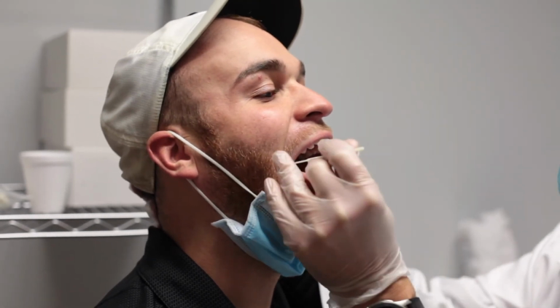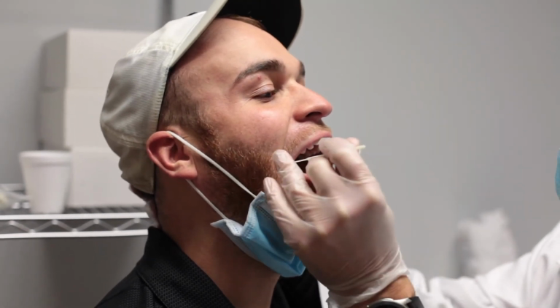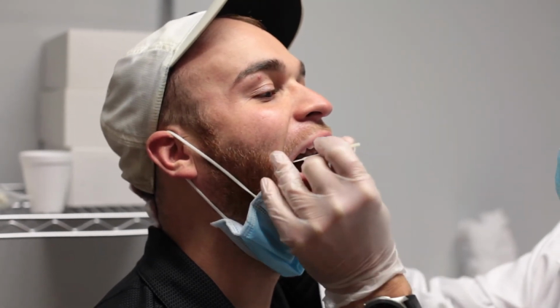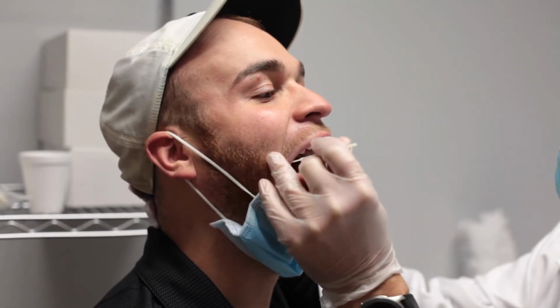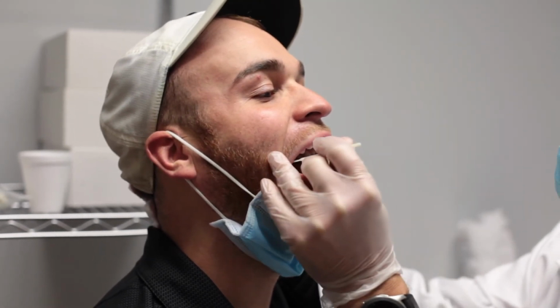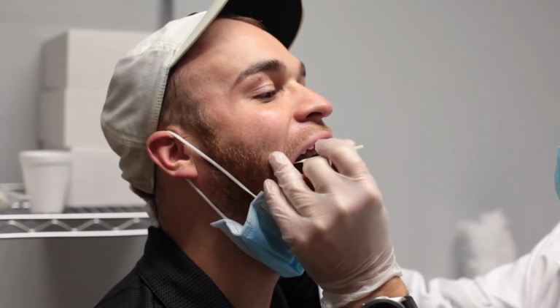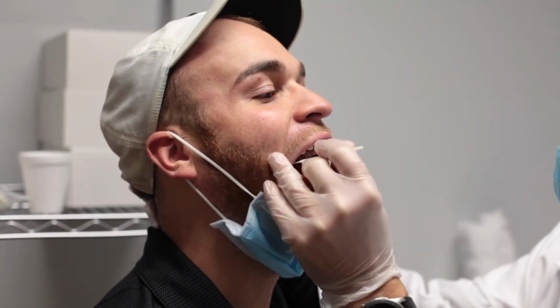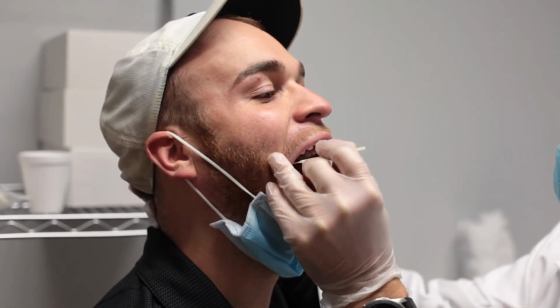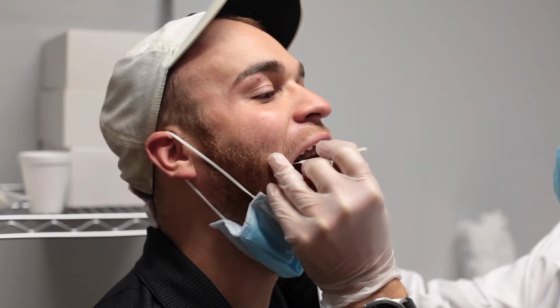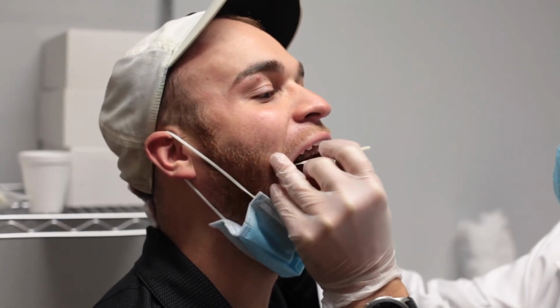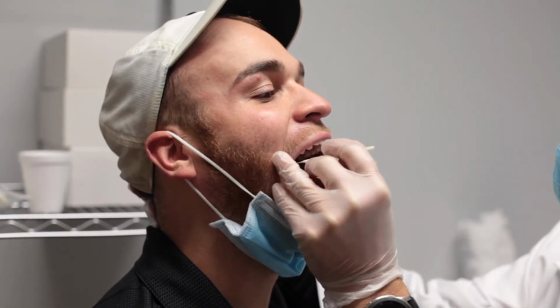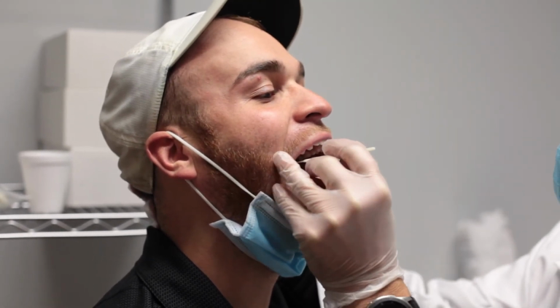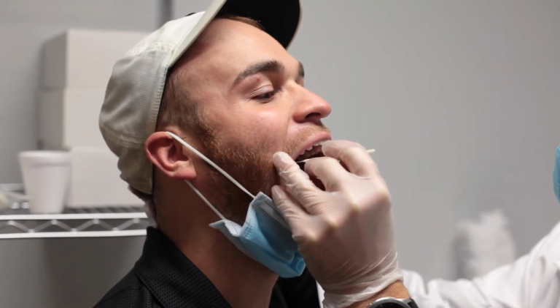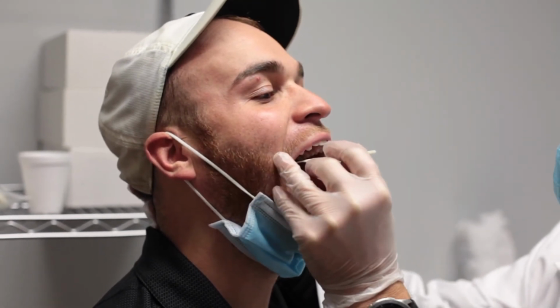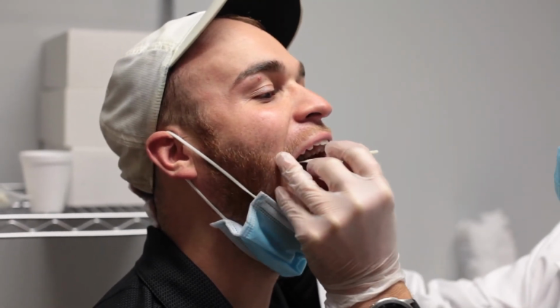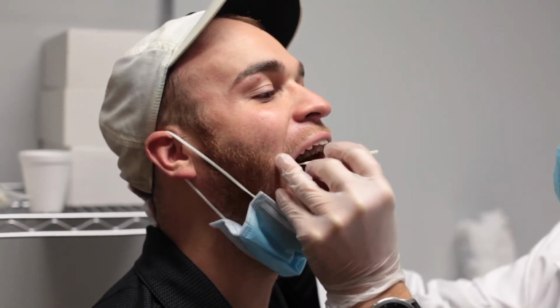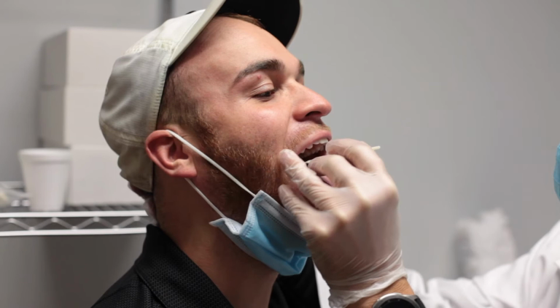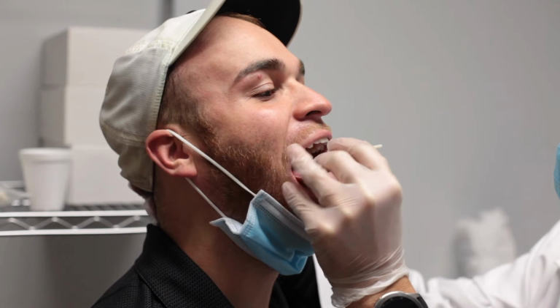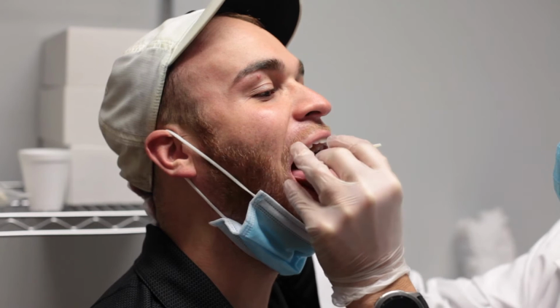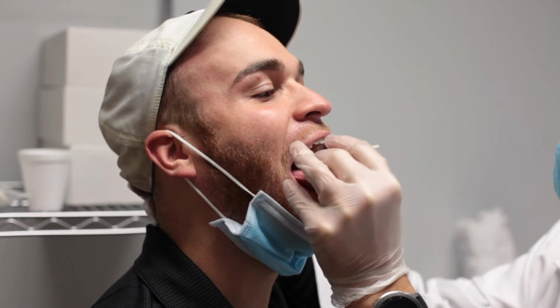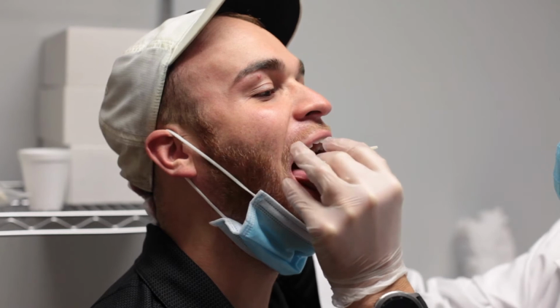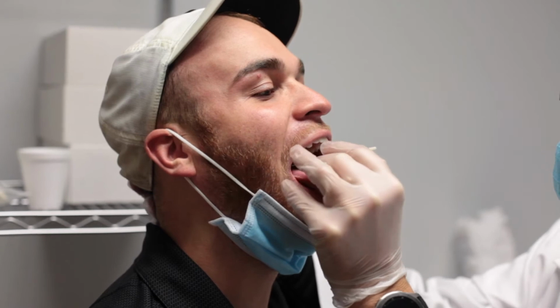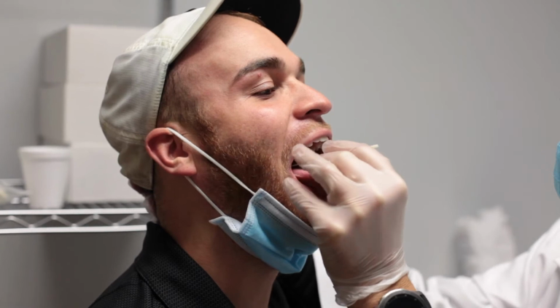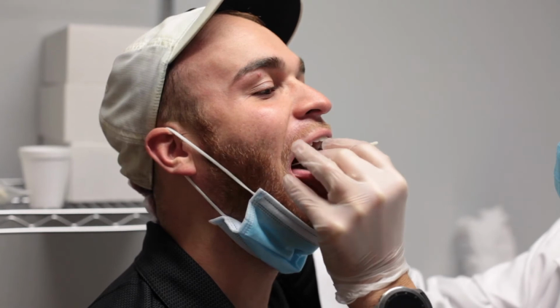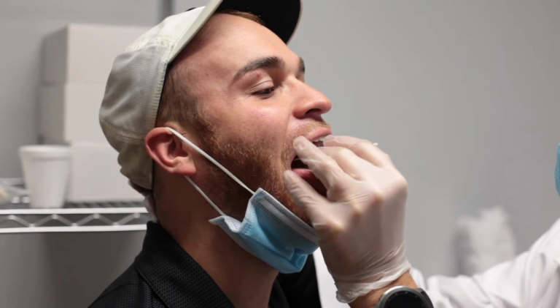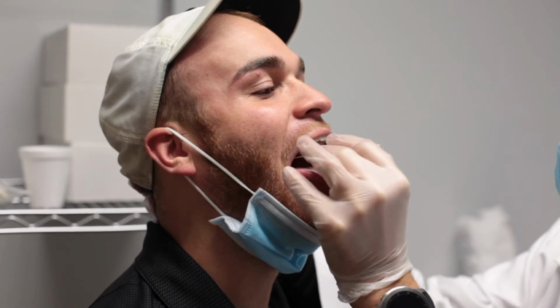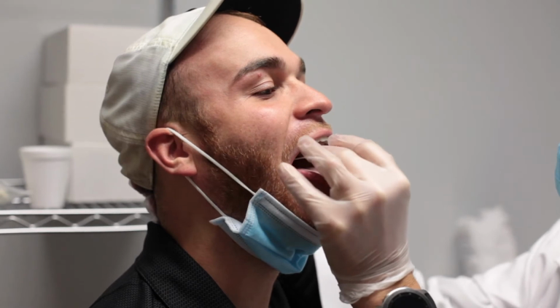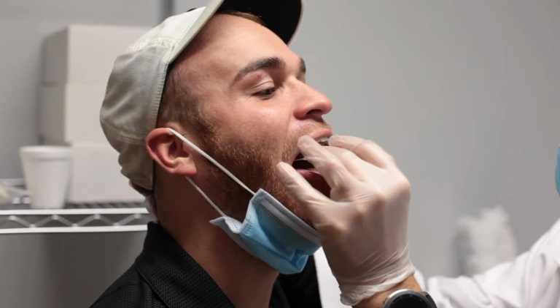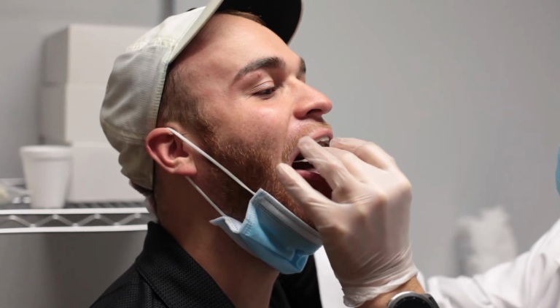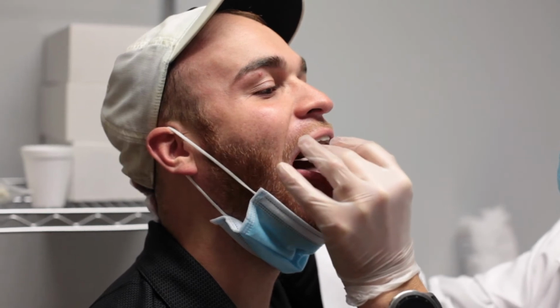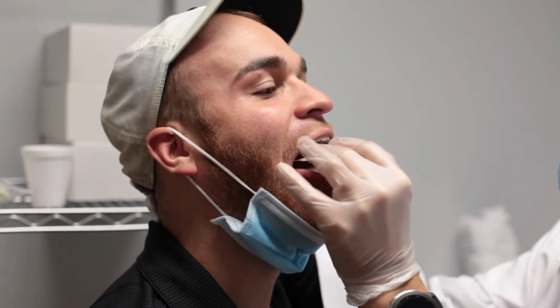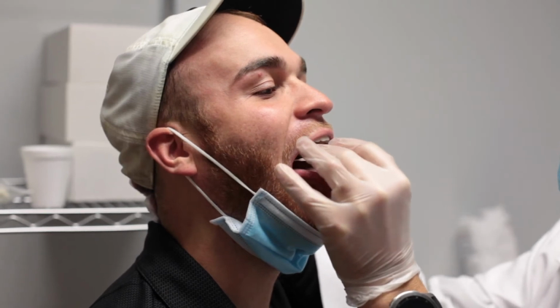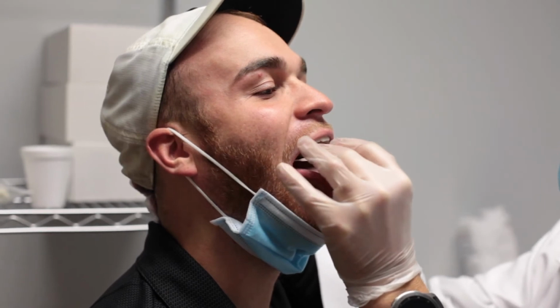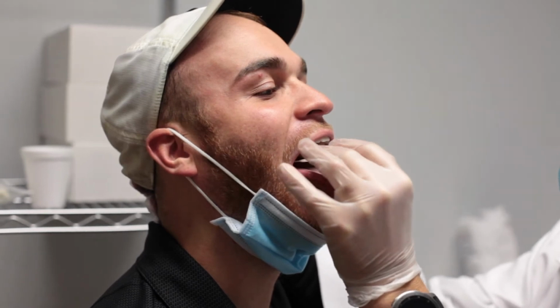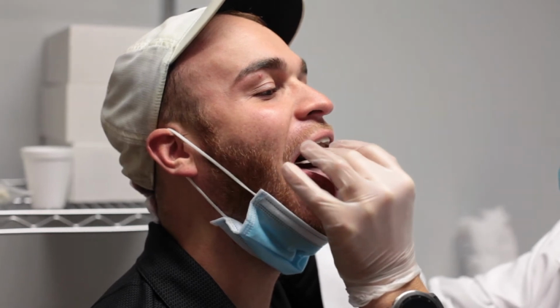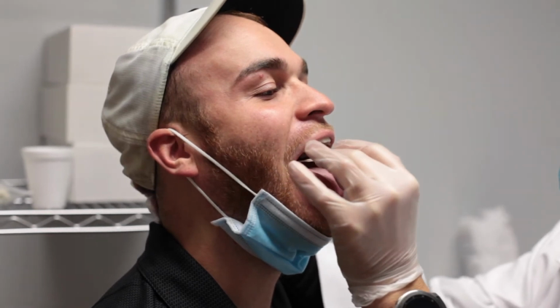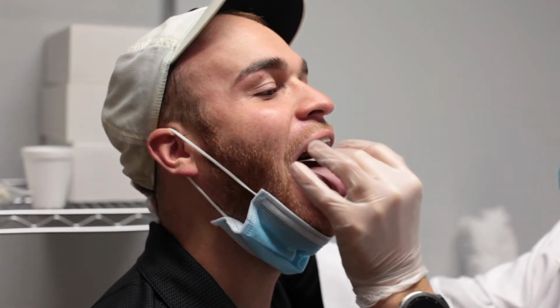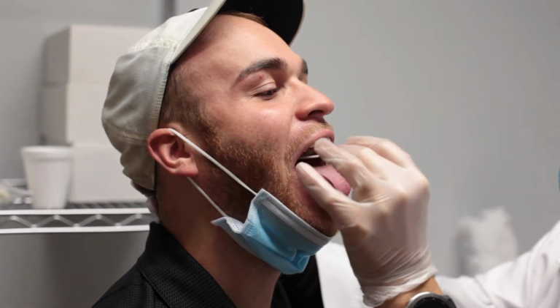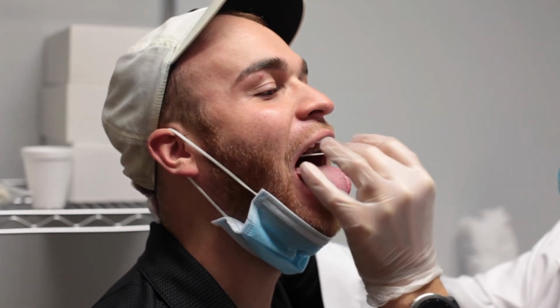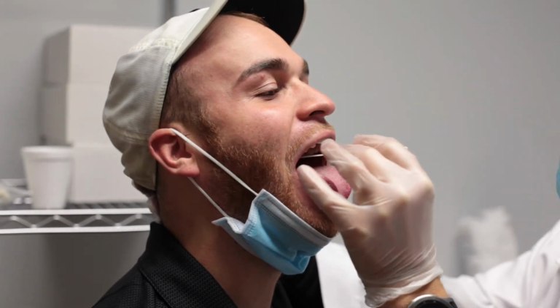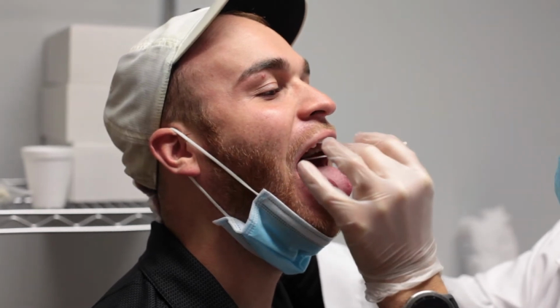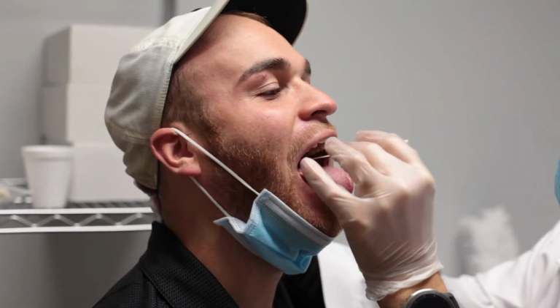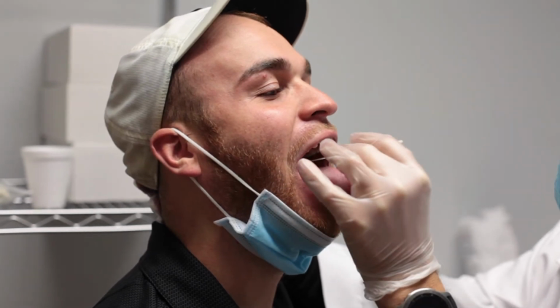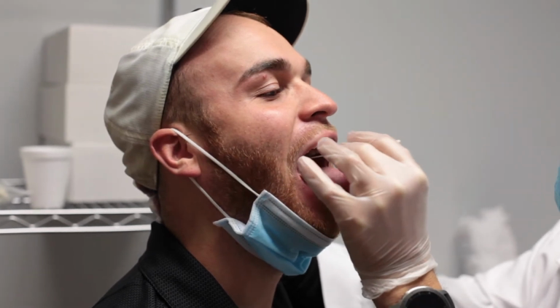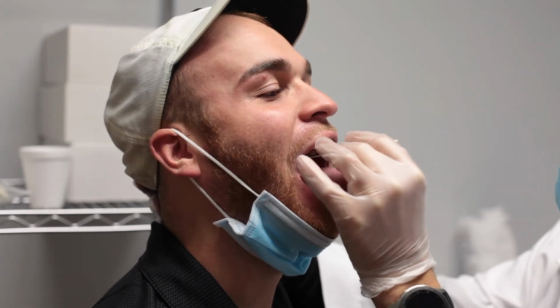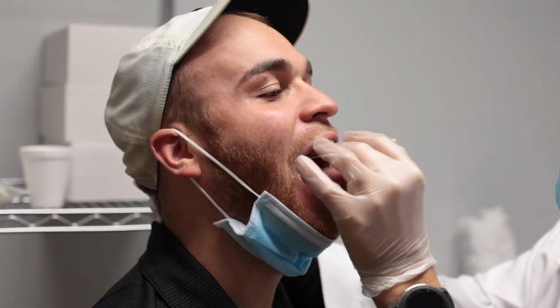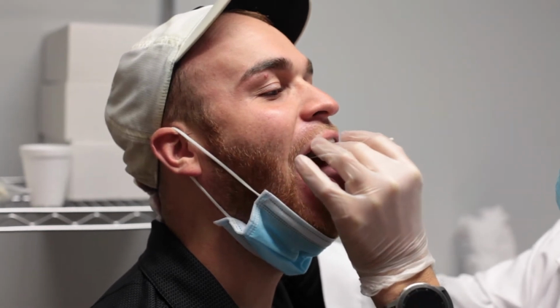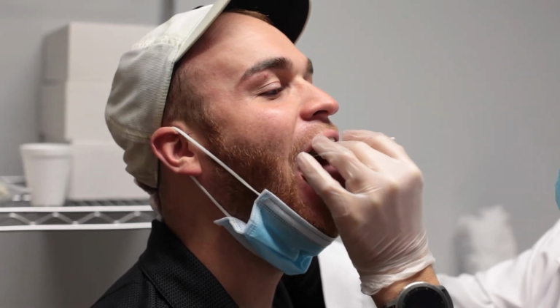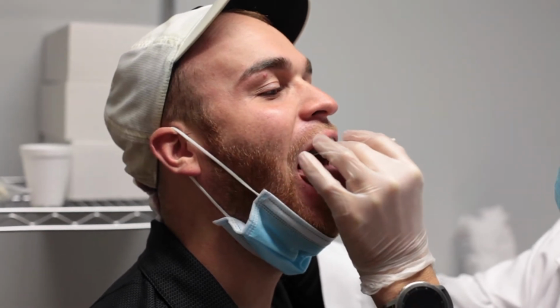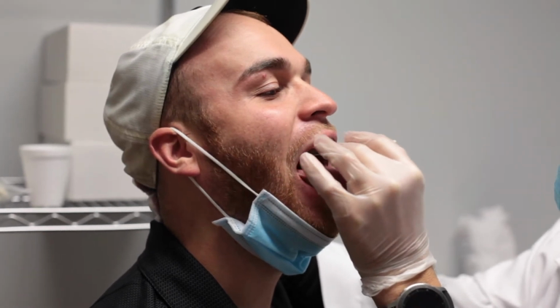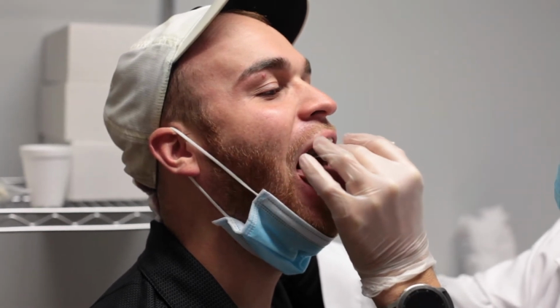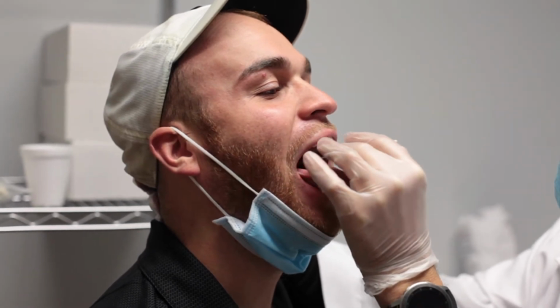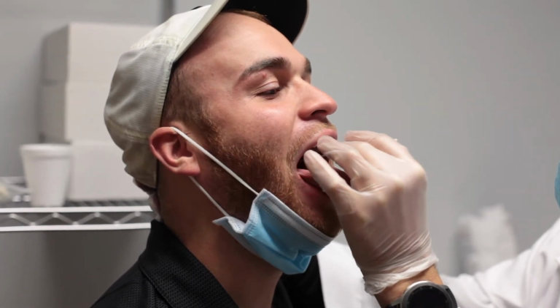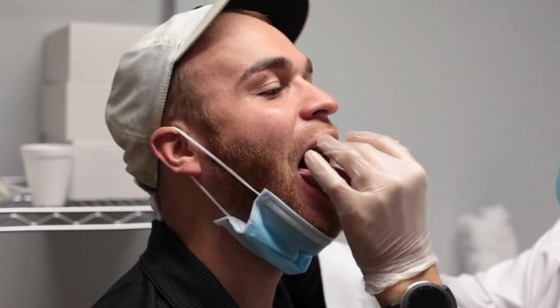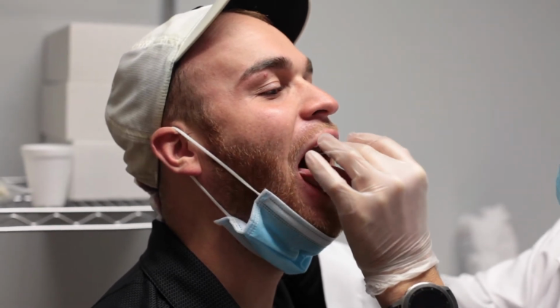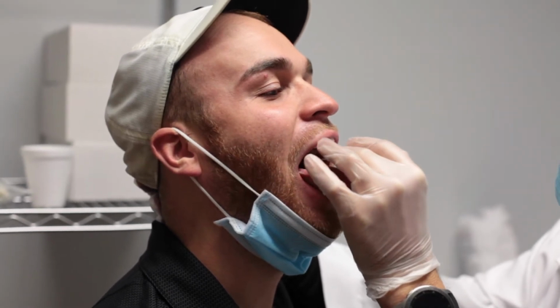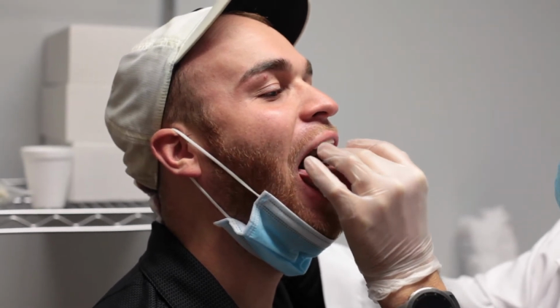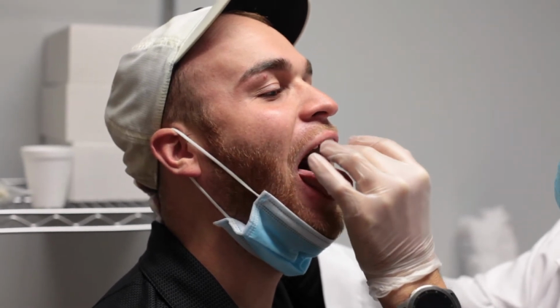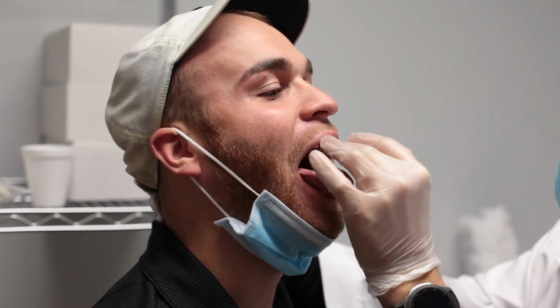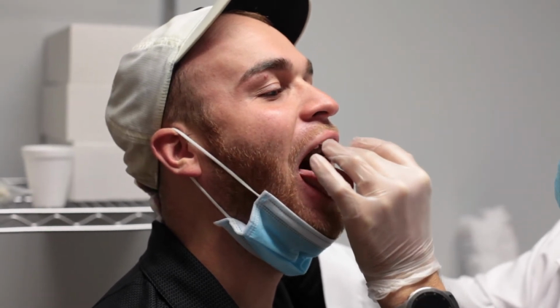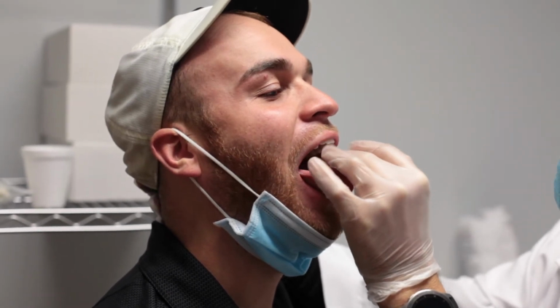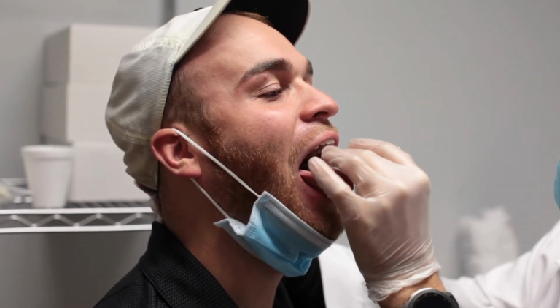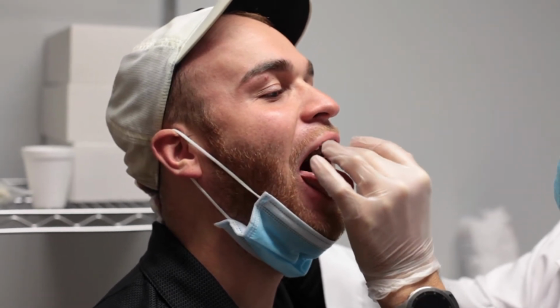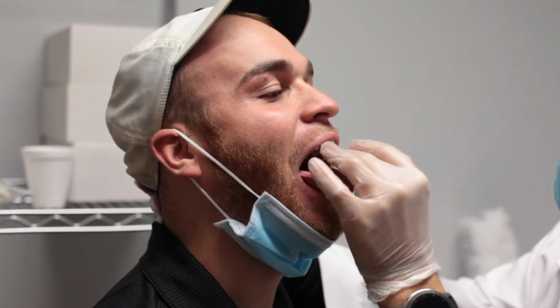Without touching the sides of the mouth, swab the back of the throat and the tonsillar arches. Avoid touching the tongue, teeth, and gums.